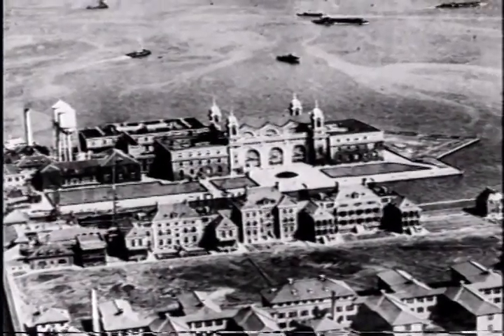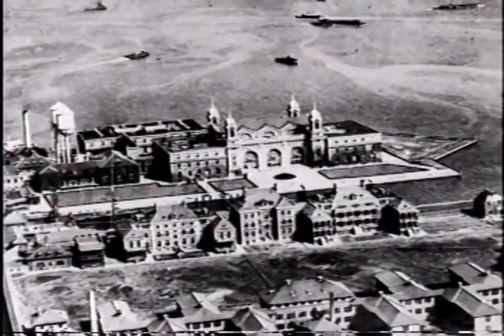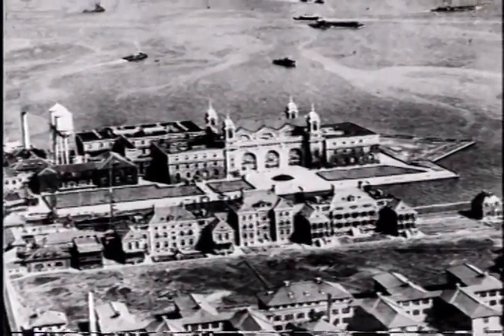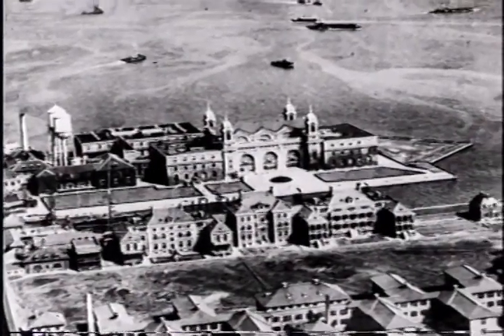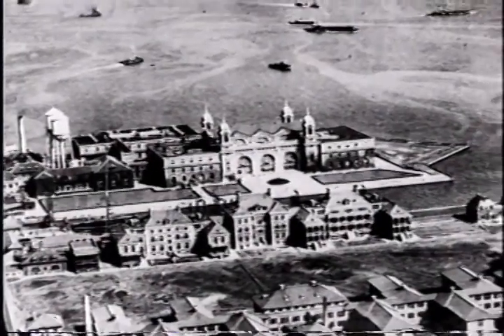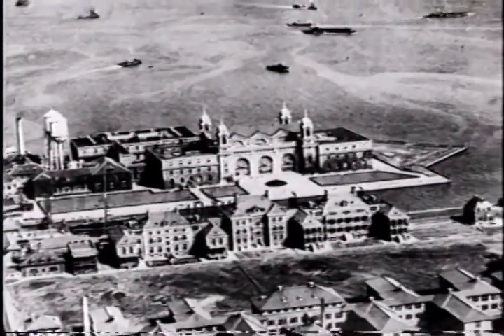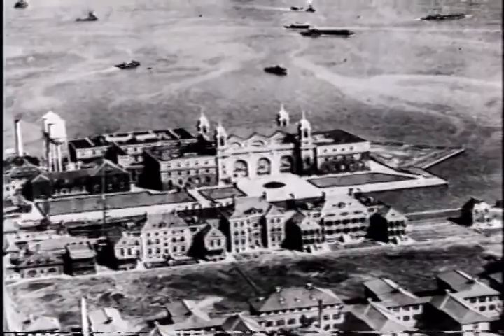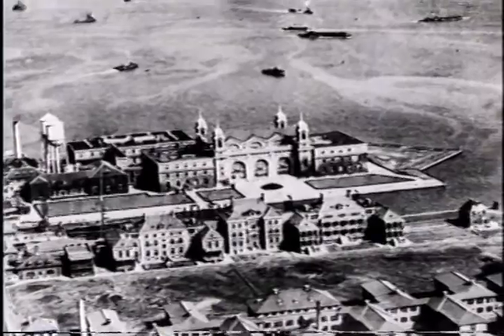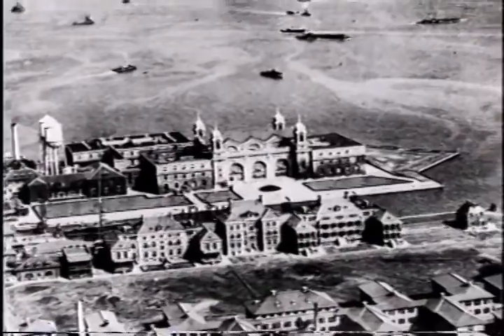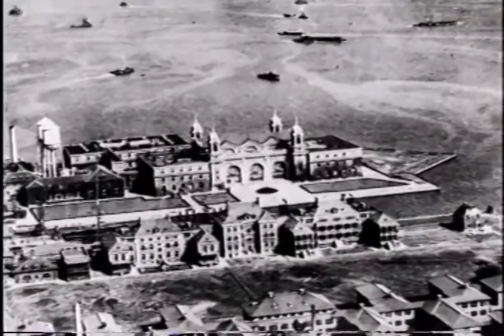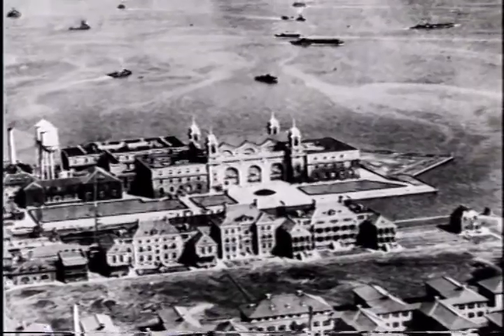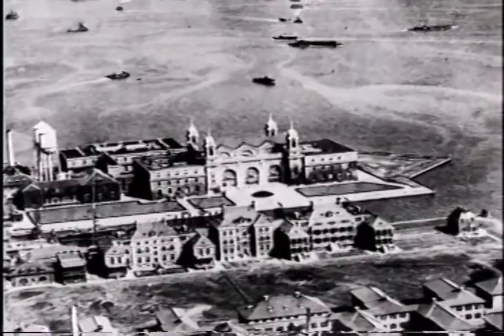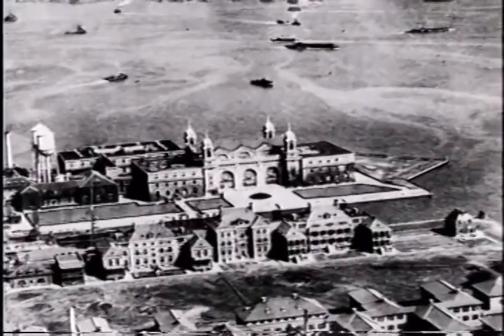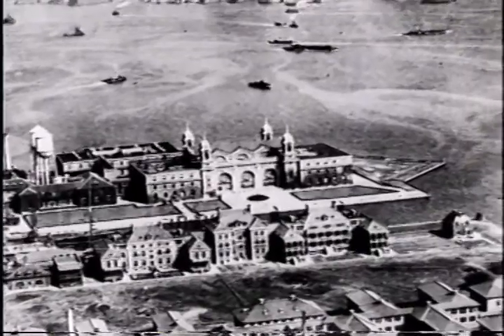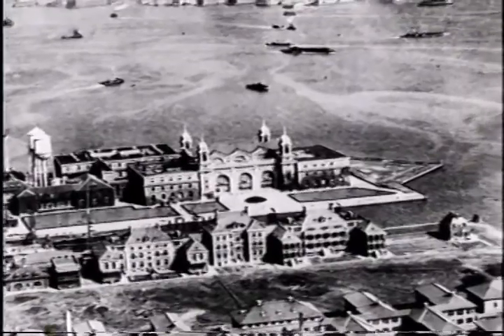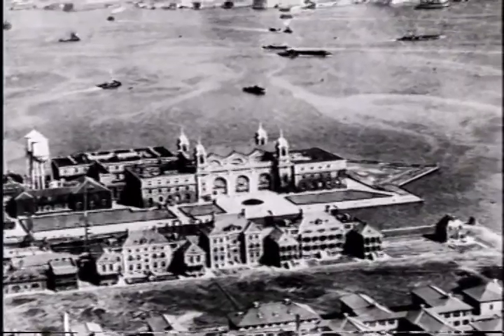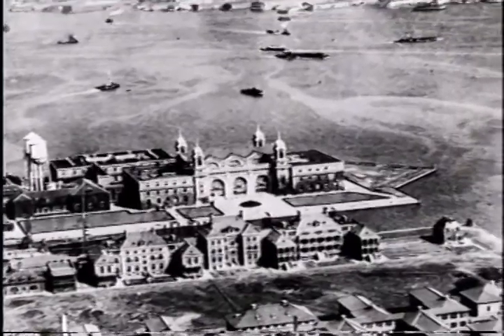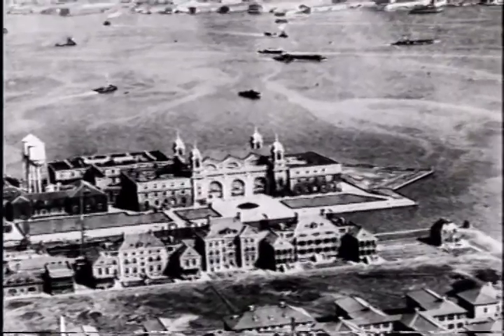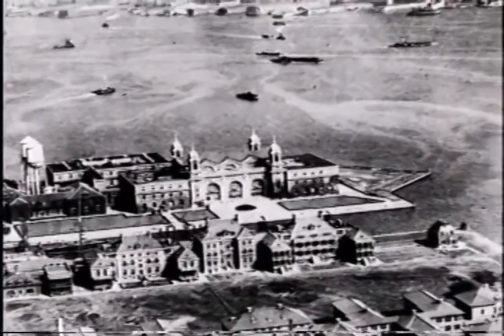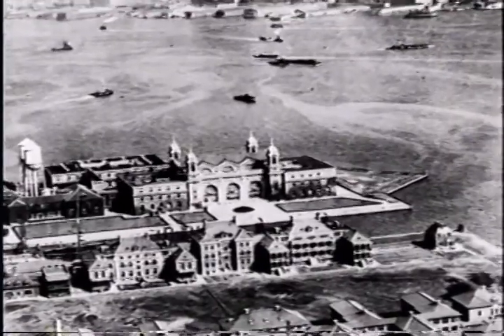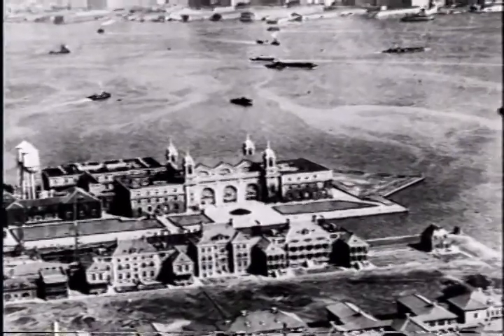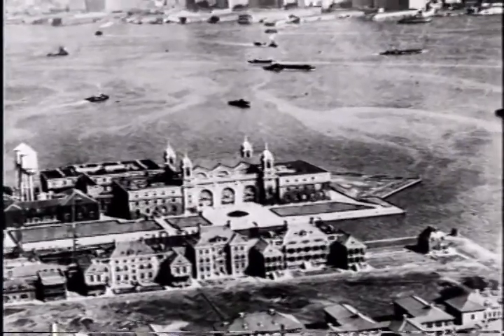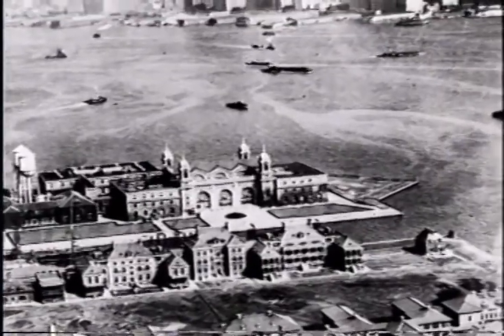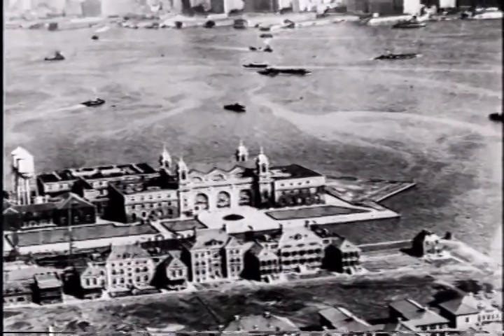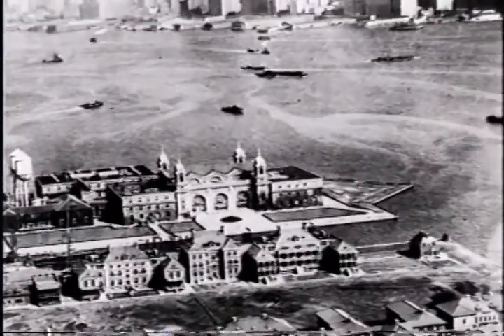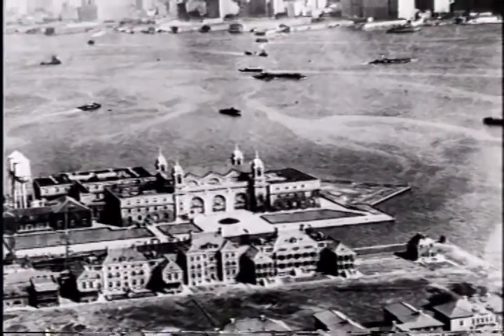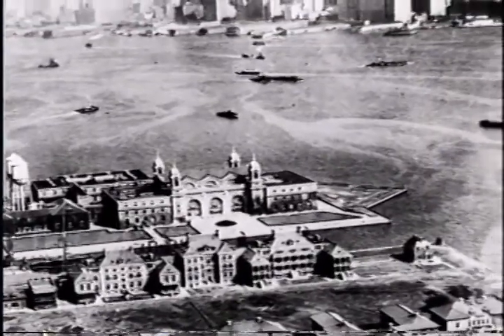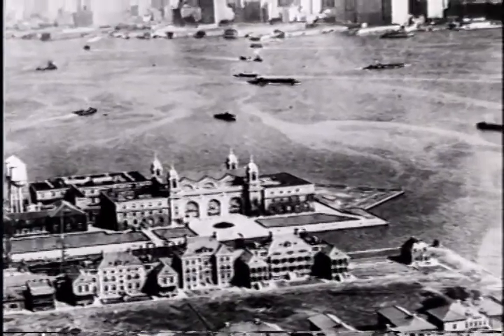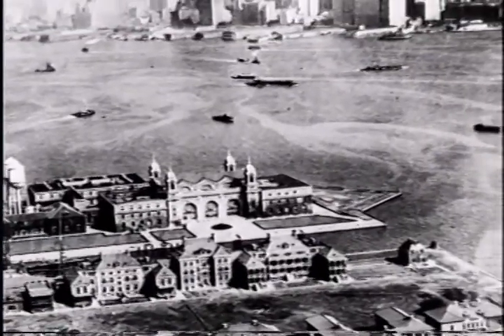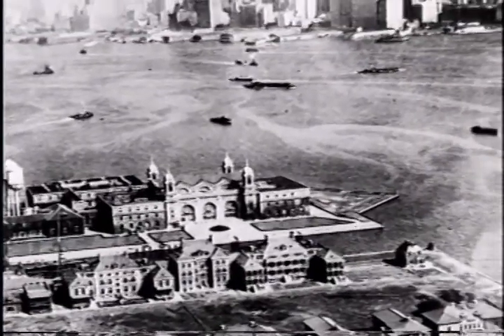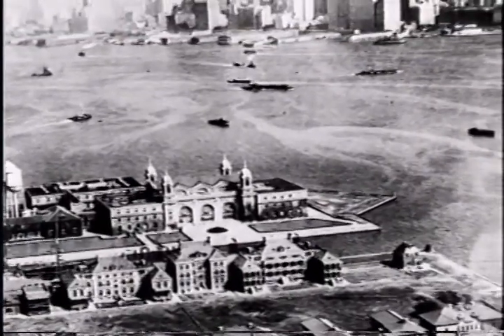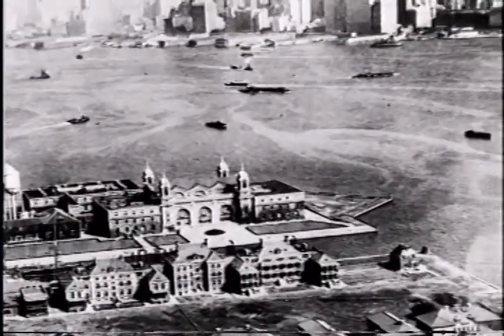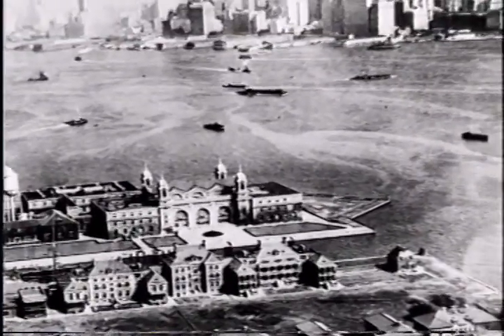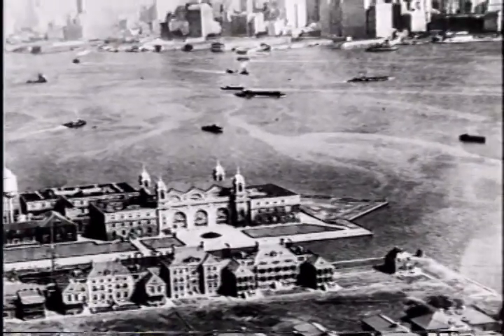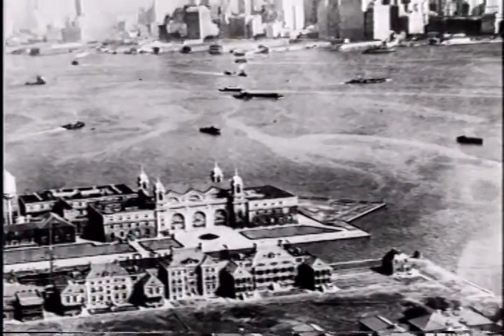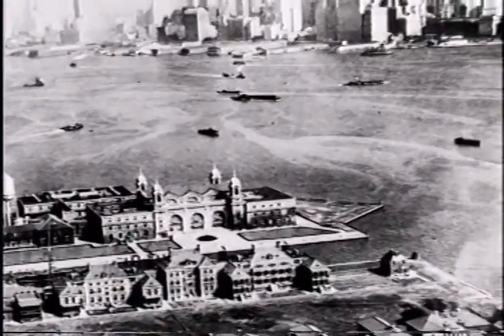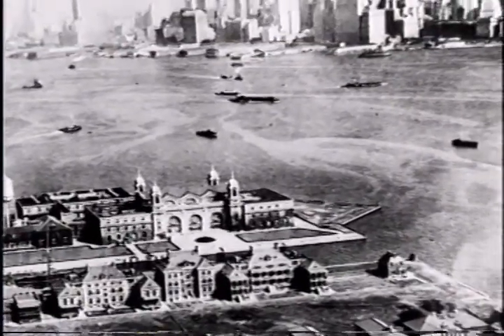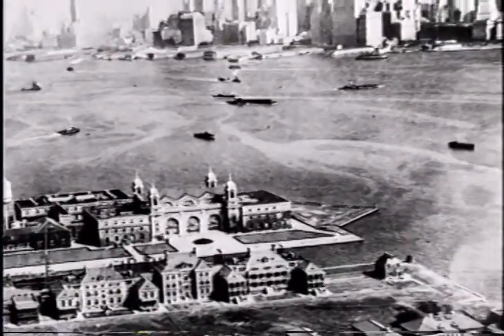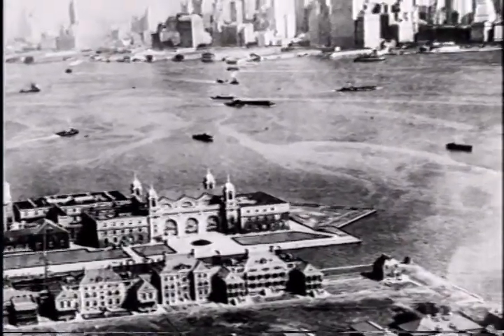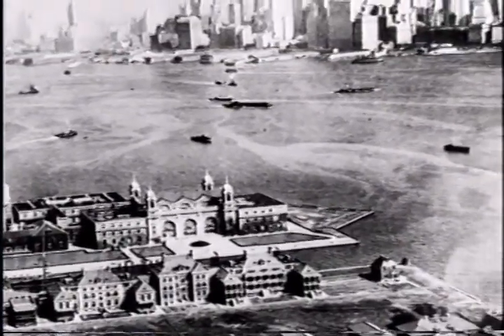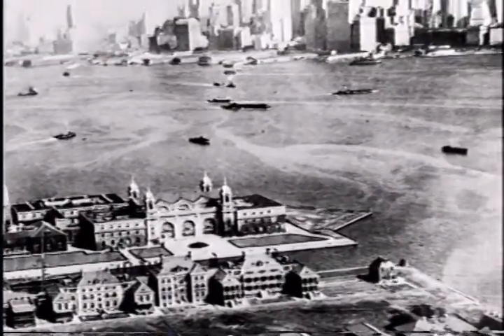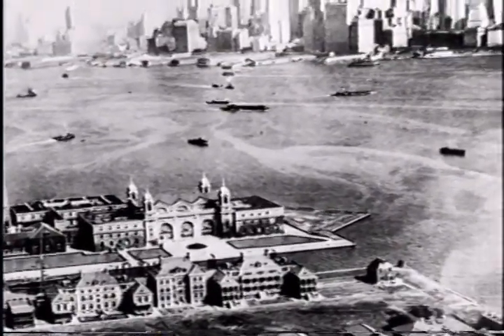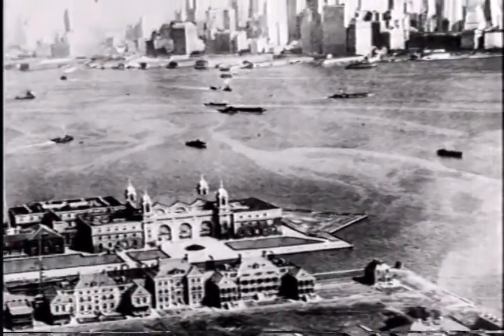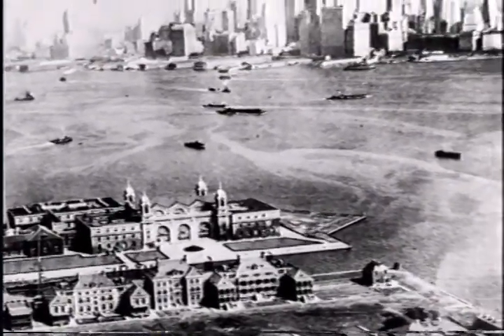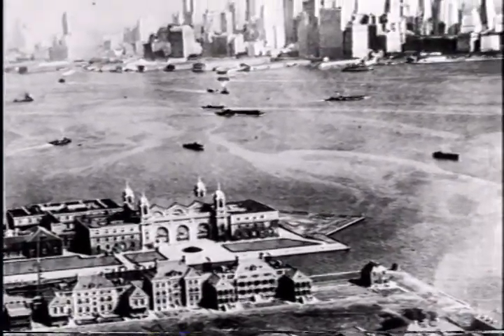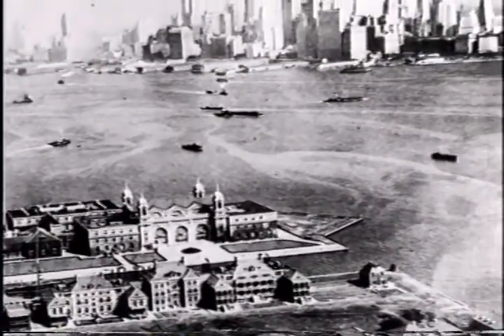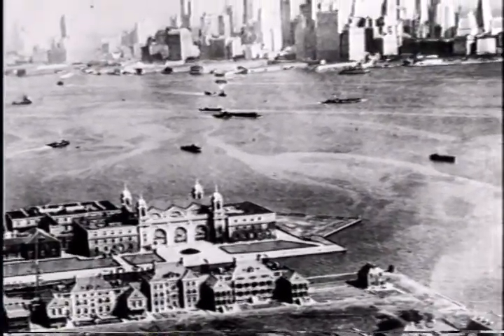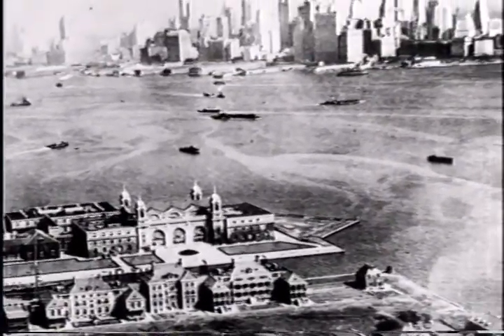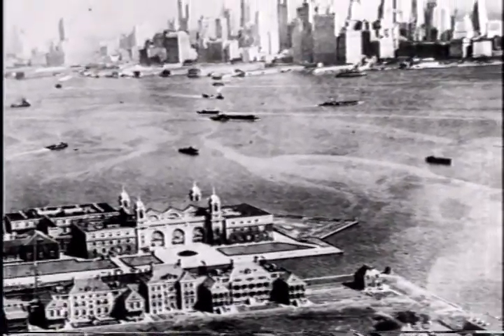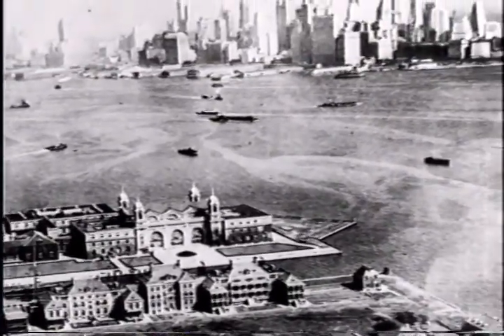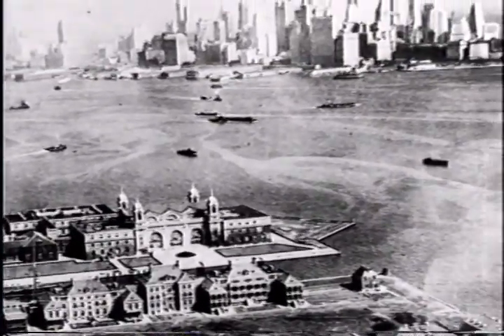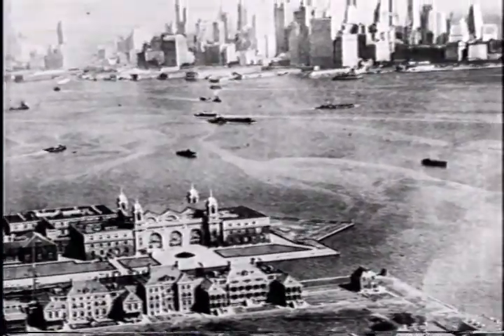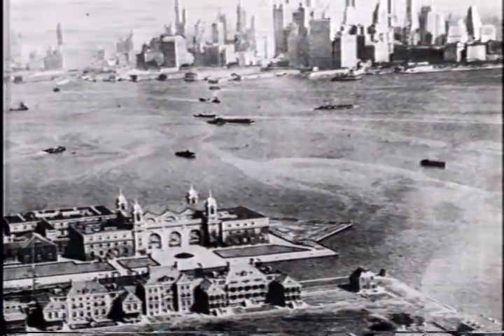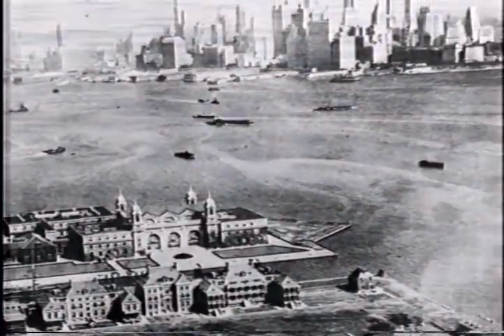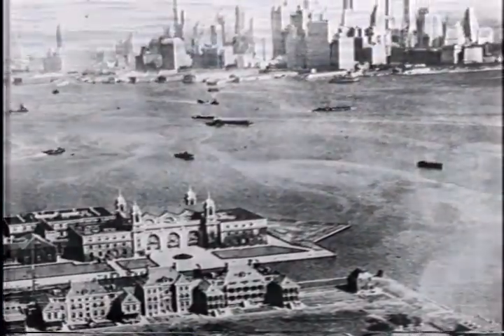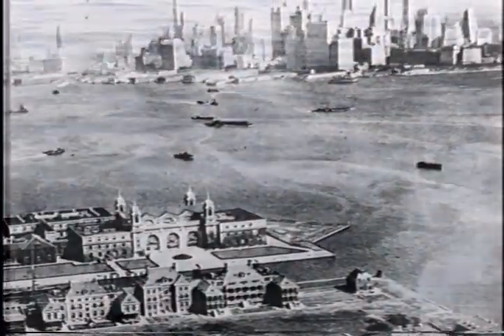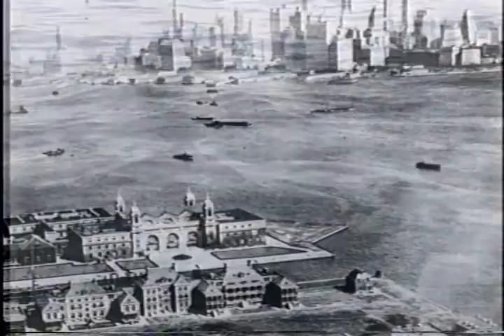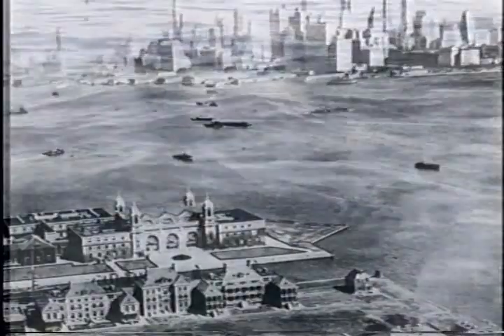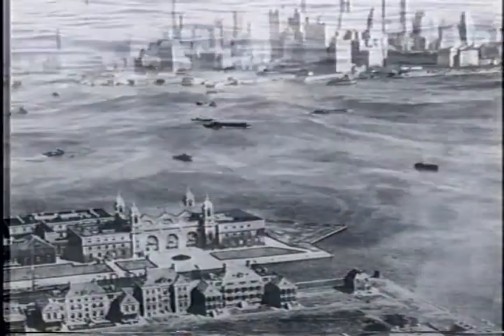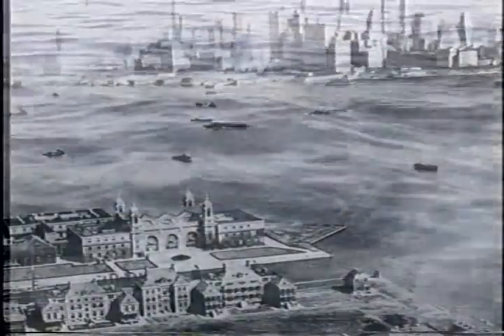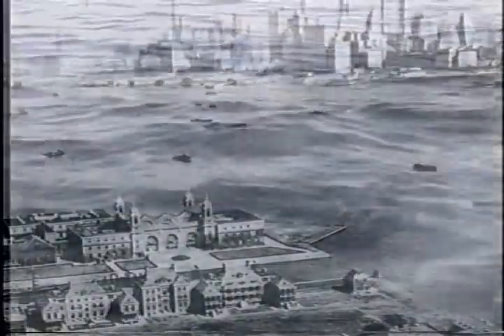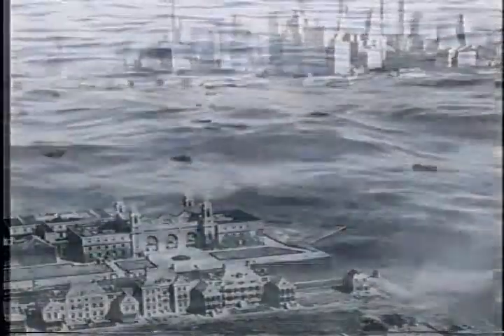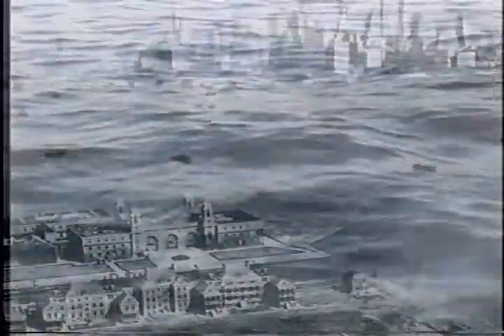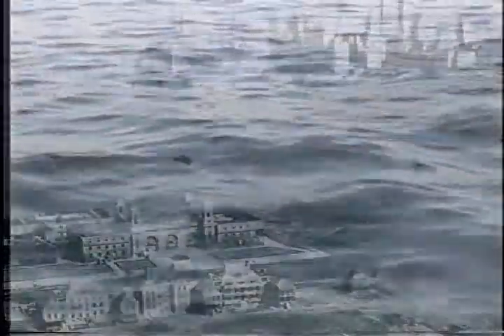Ellis Island lies in New York Harbor, a short ferry ride from Battery Park in lower Manhattan and from nearby New Jersey.